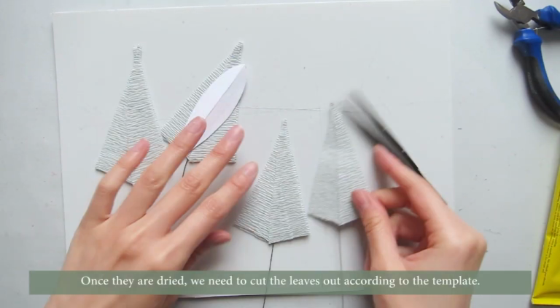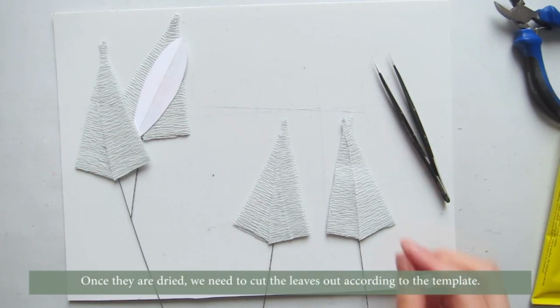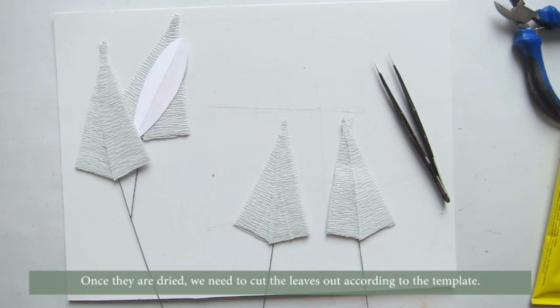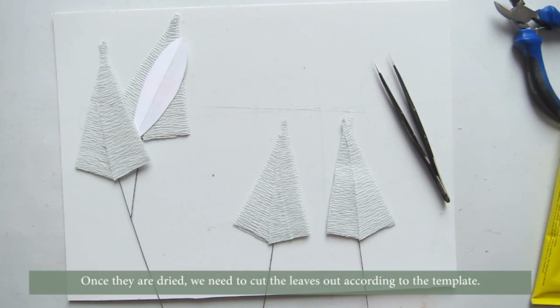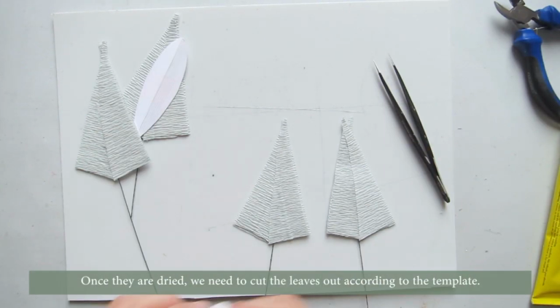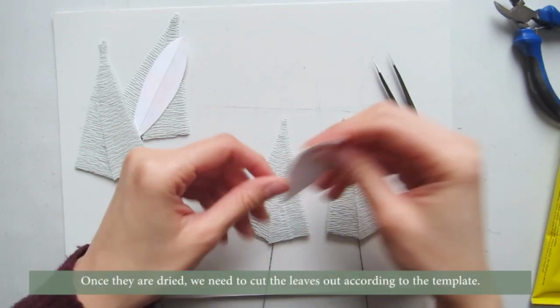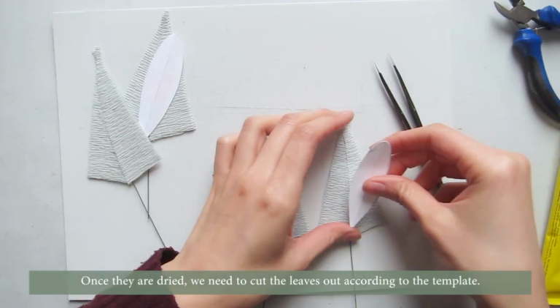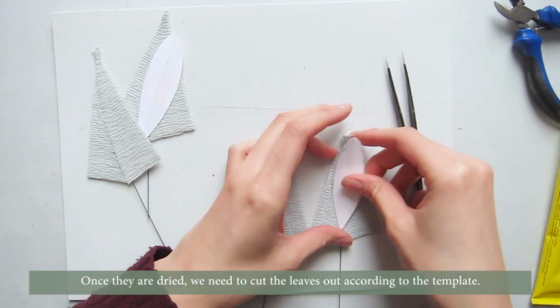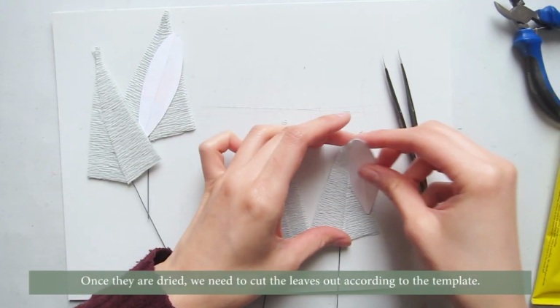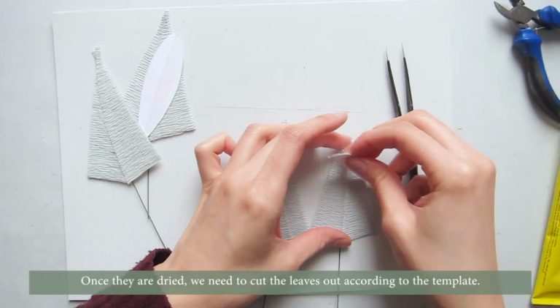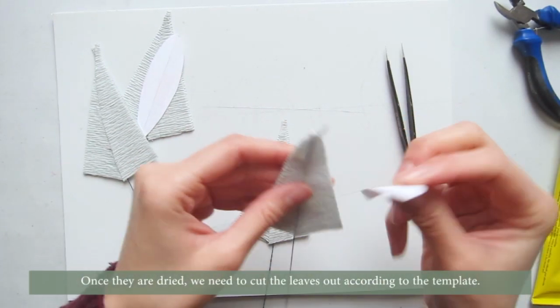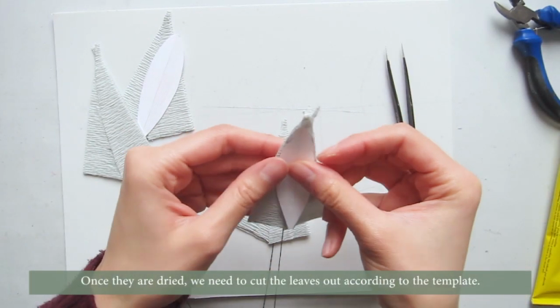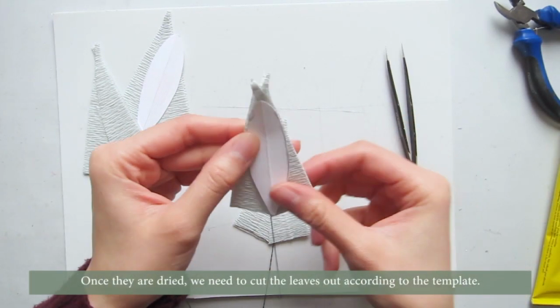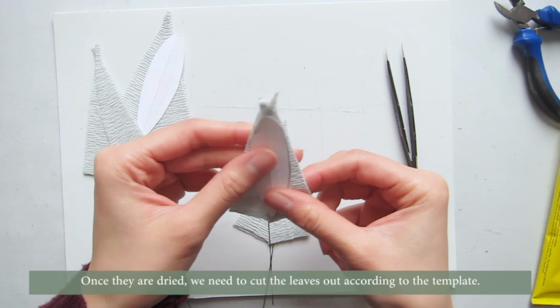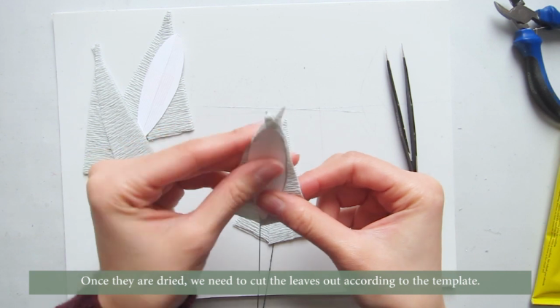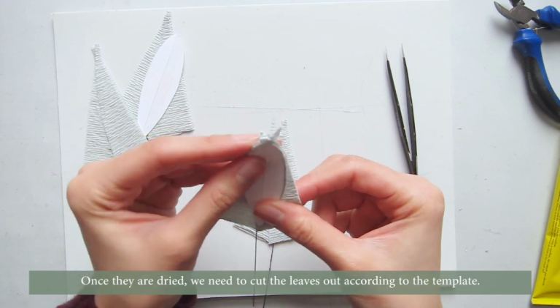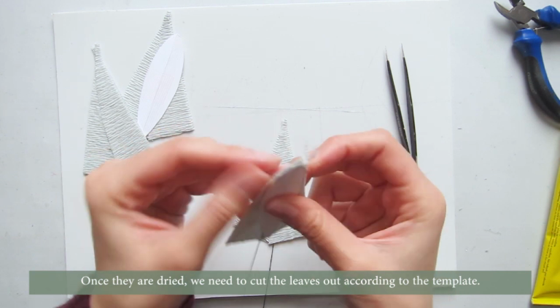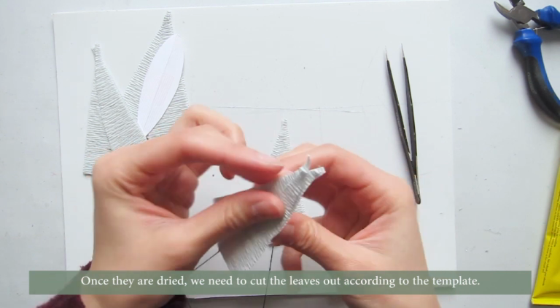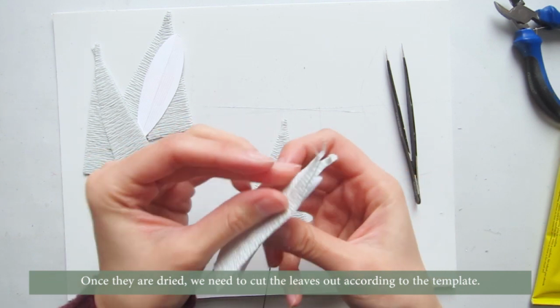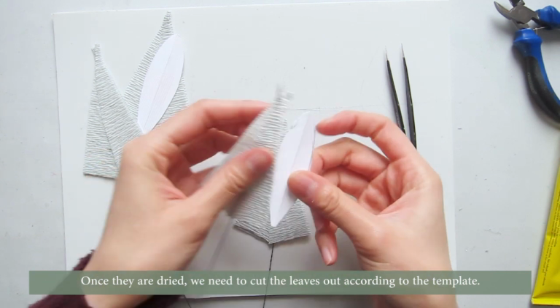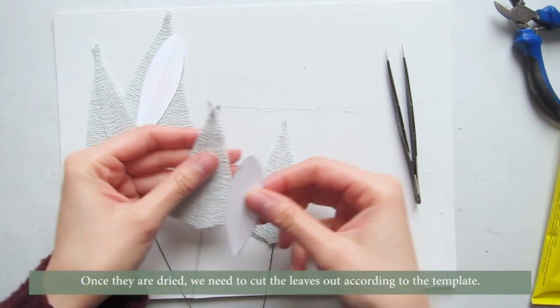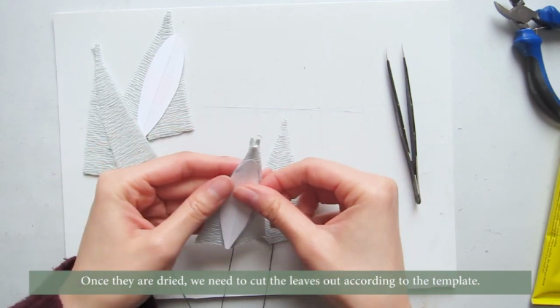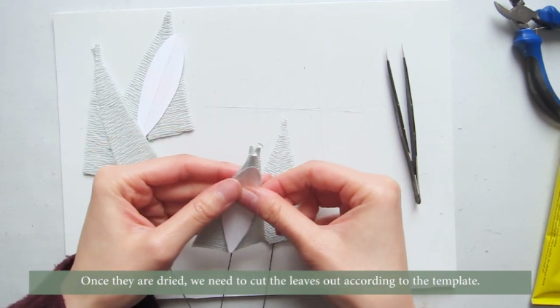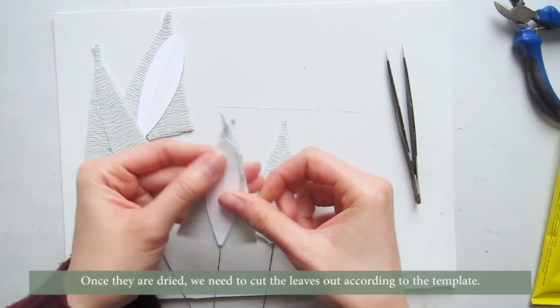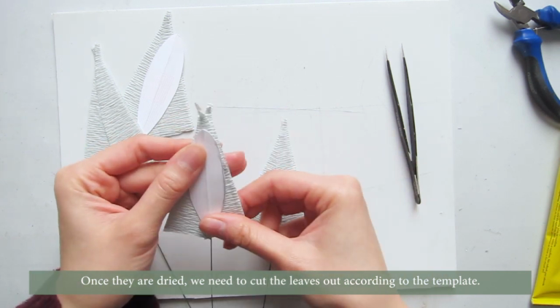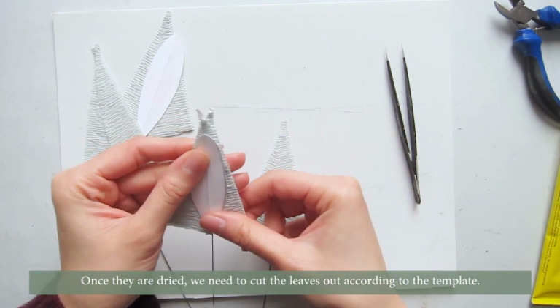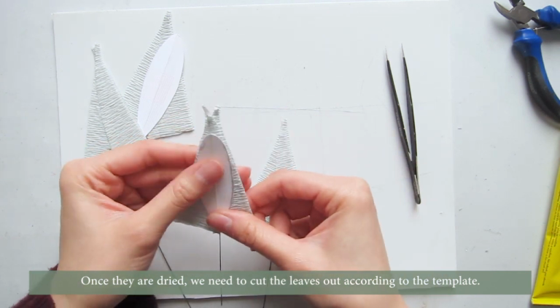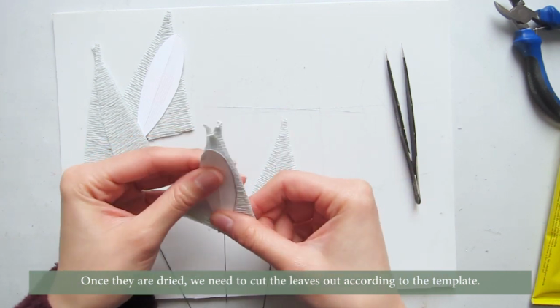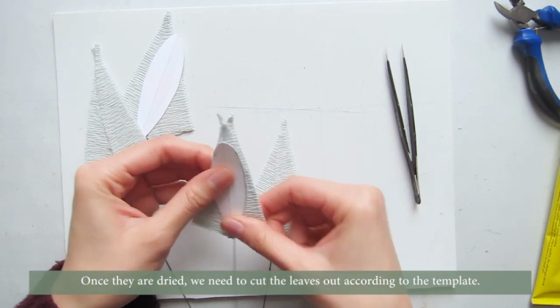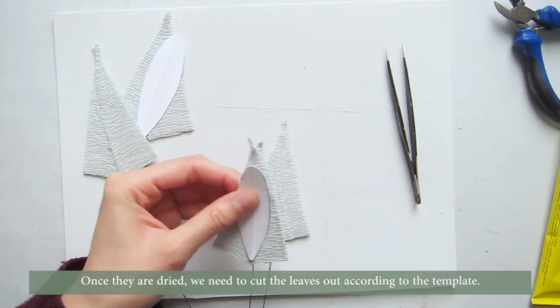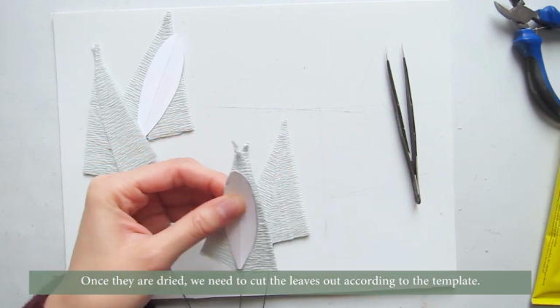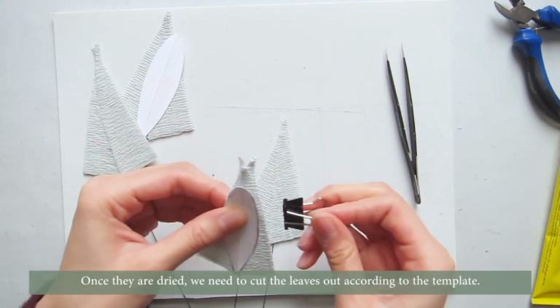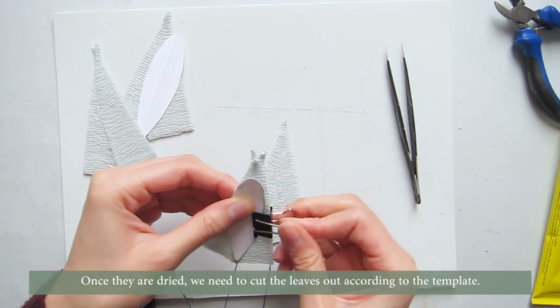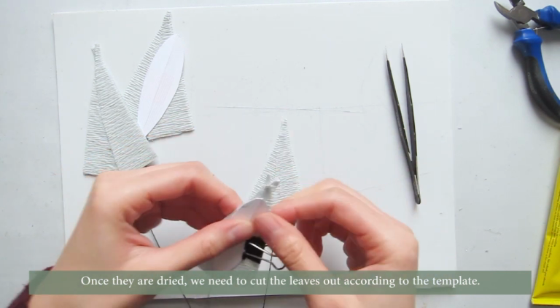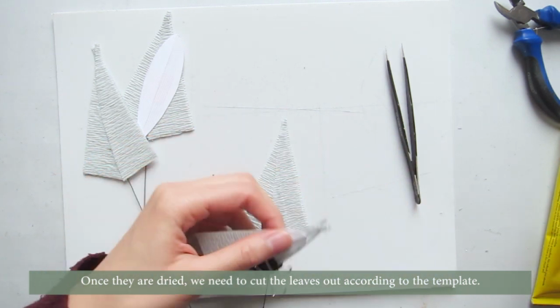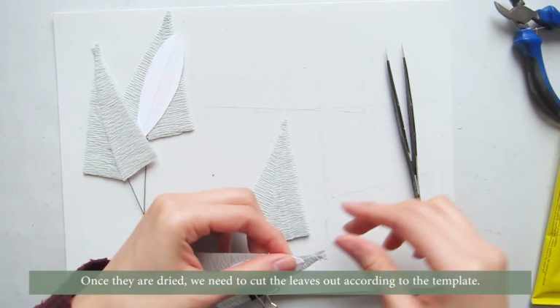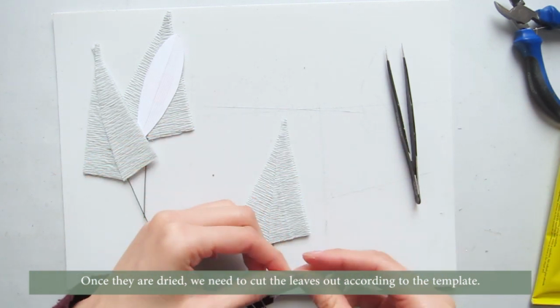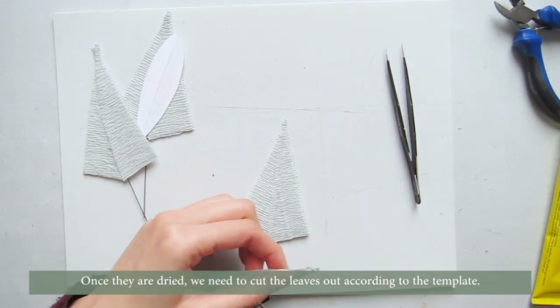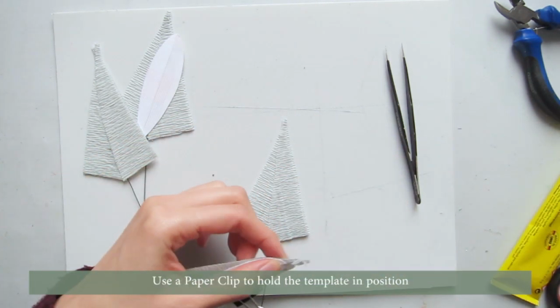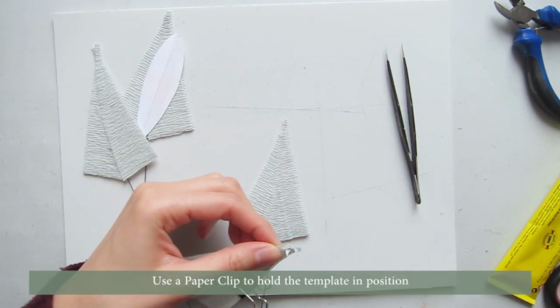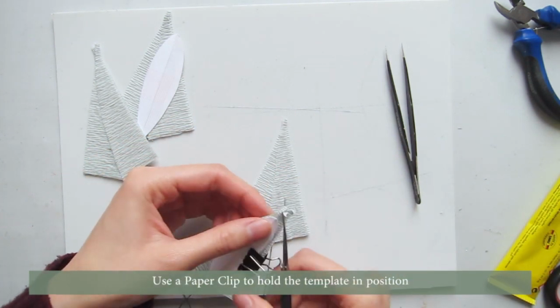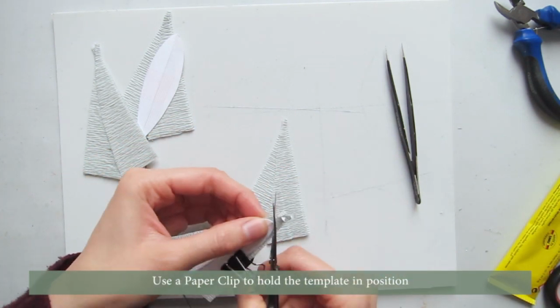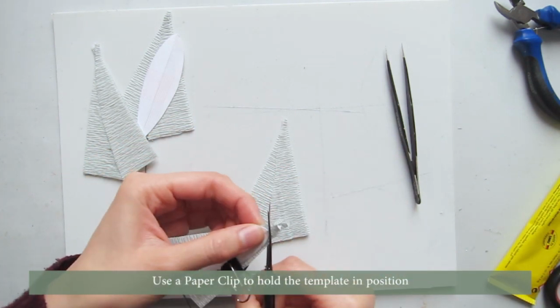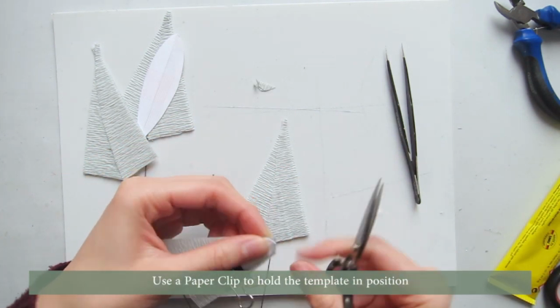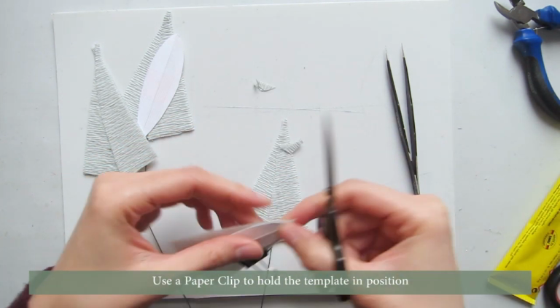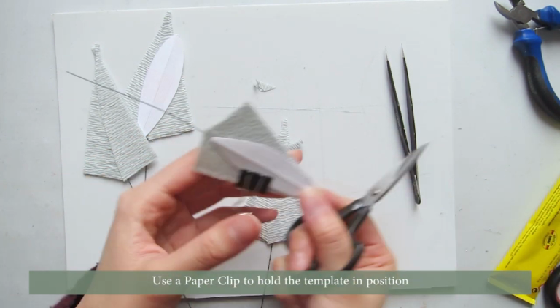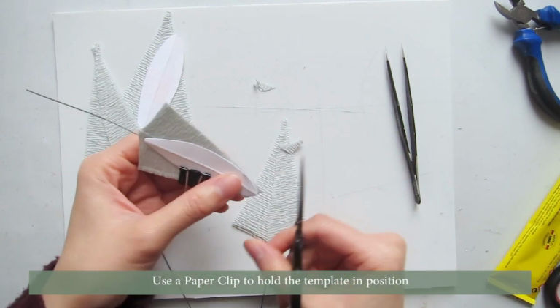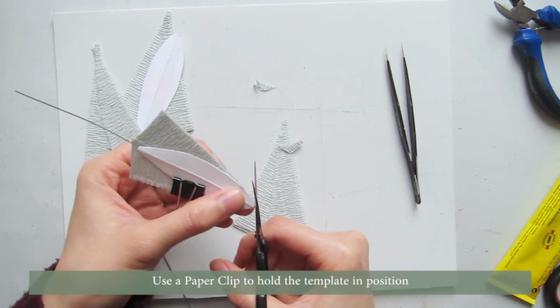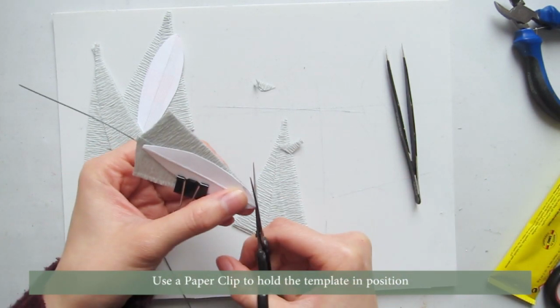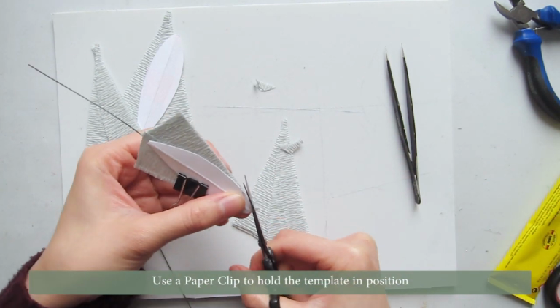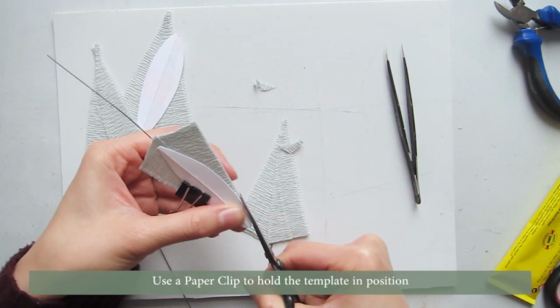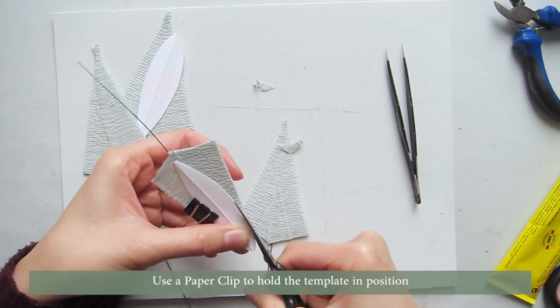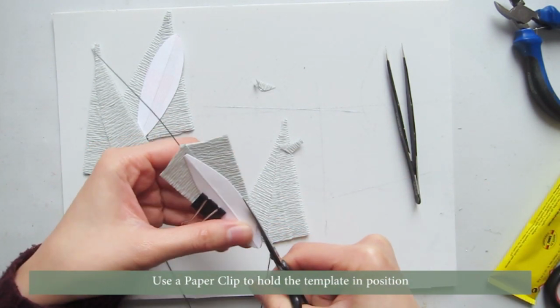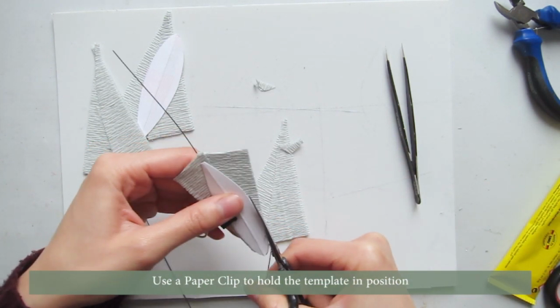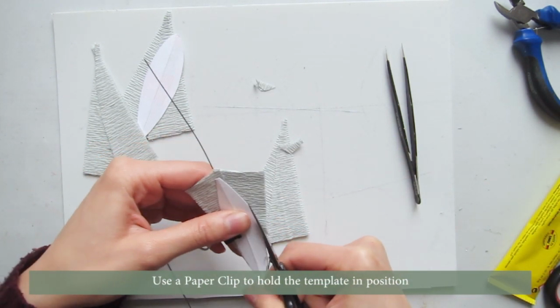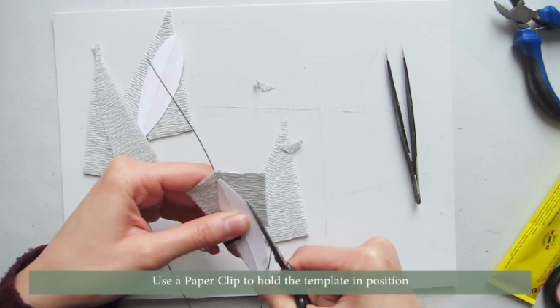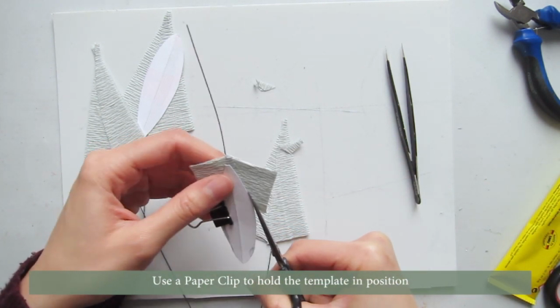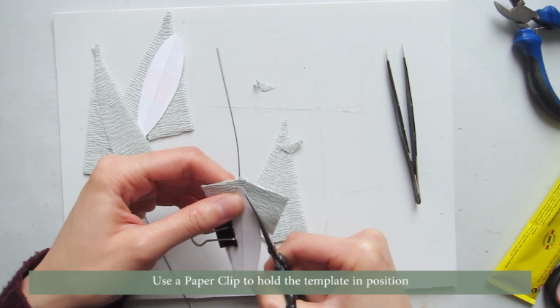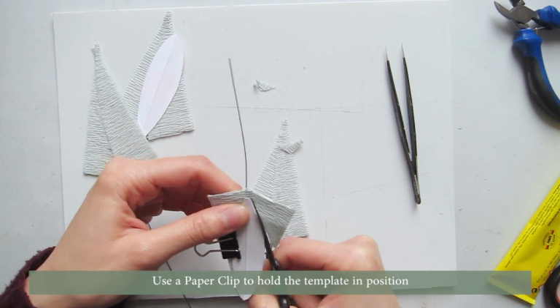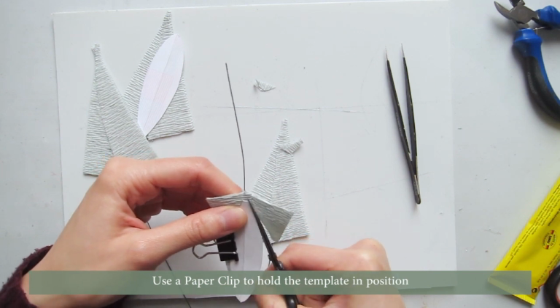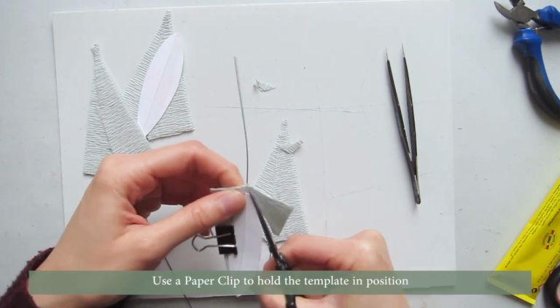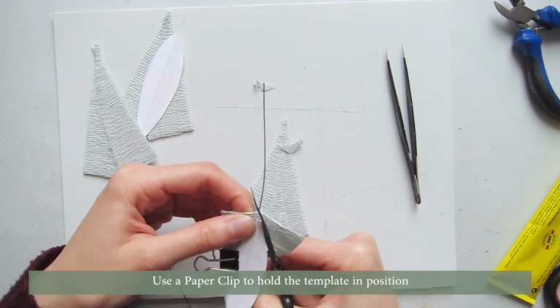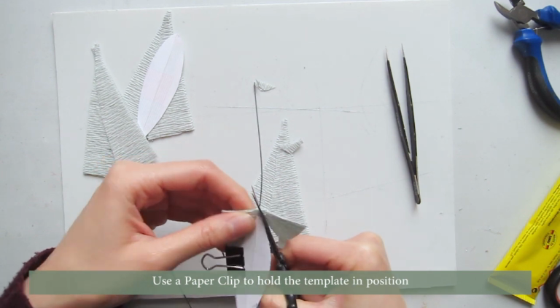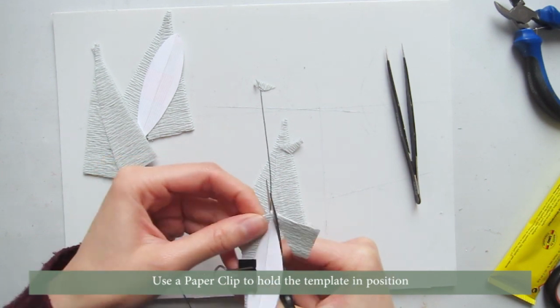Once they are dry, we need to cut the leaves out according to the template. Use a paper clip to hold the template in position.